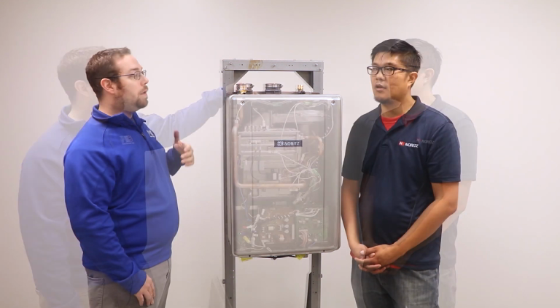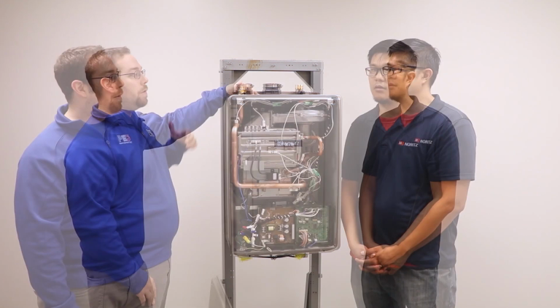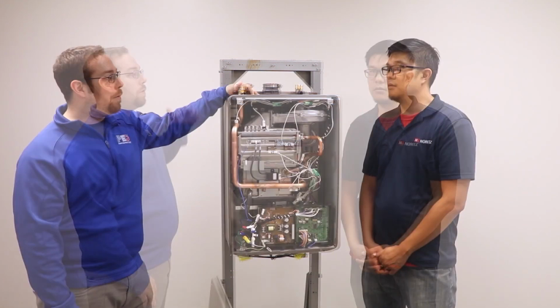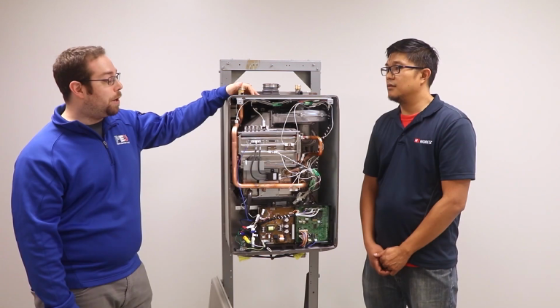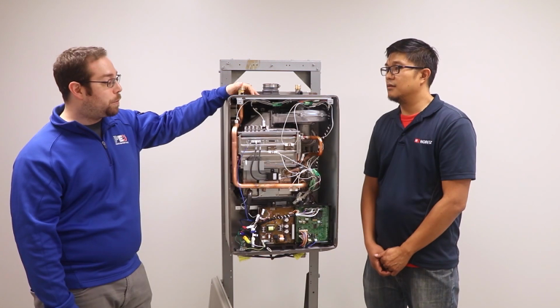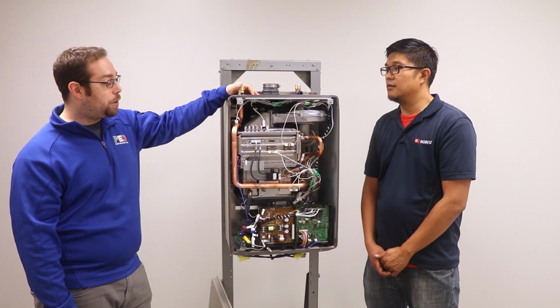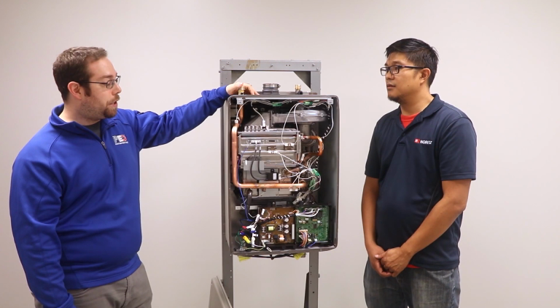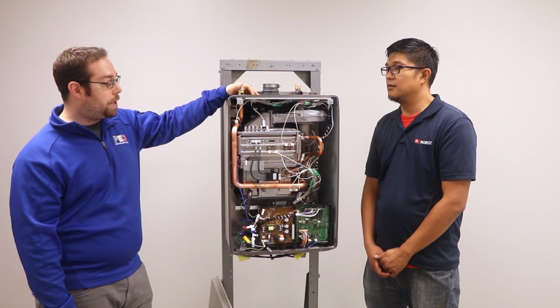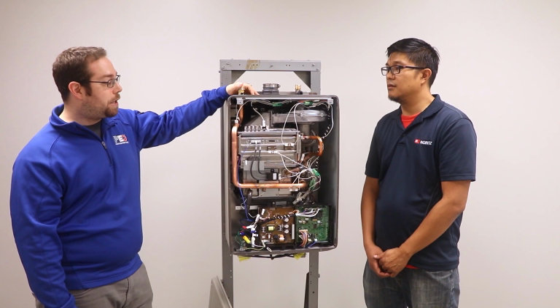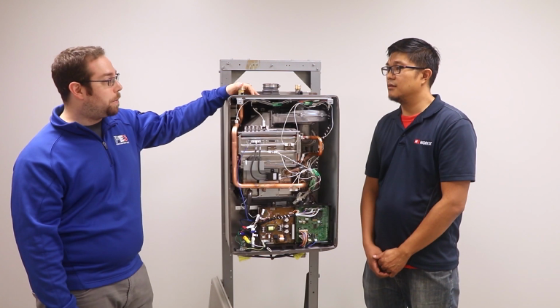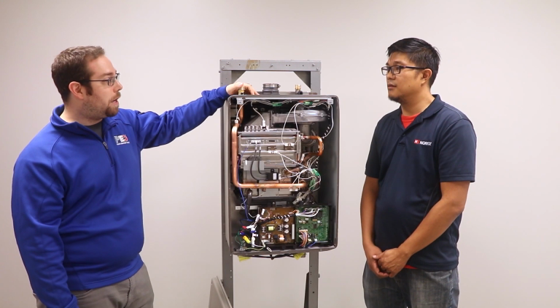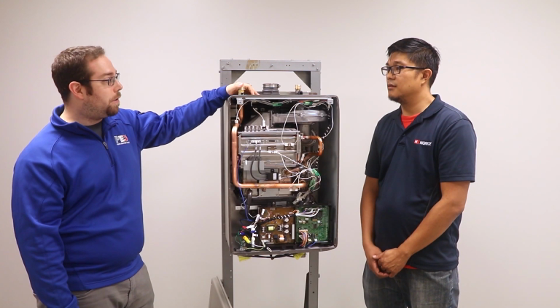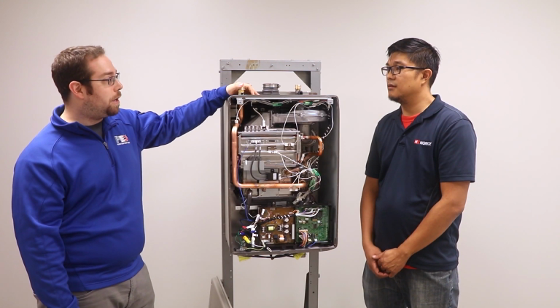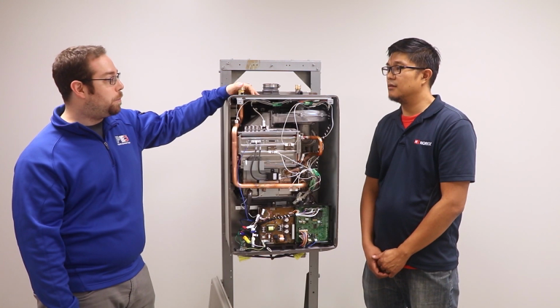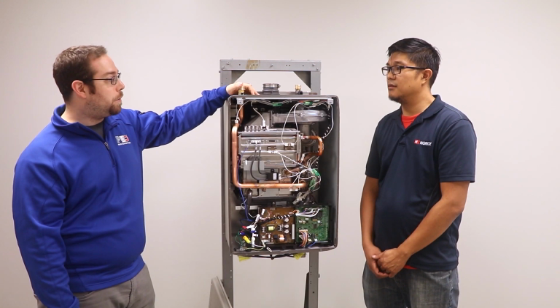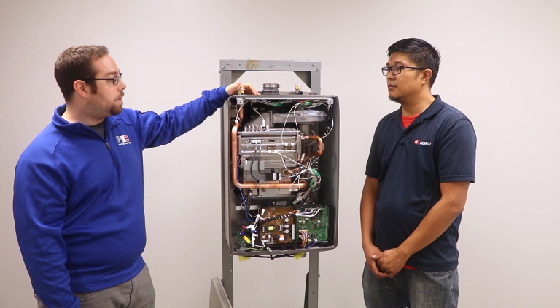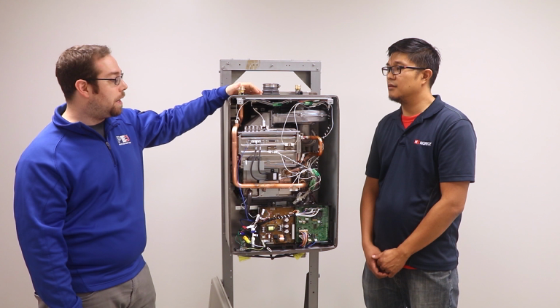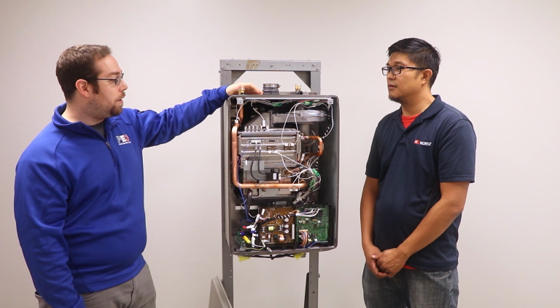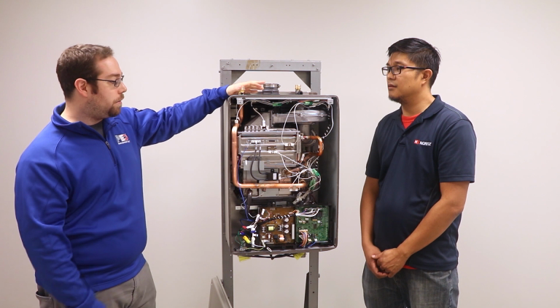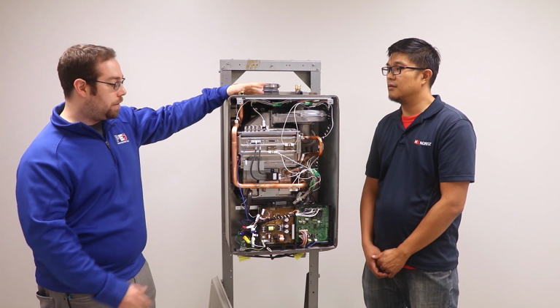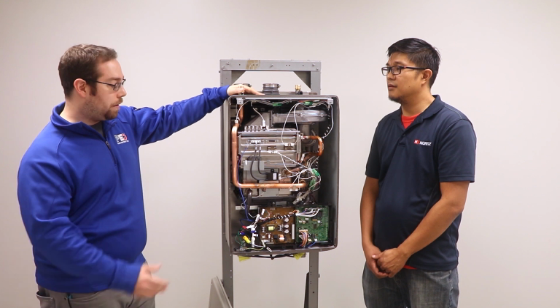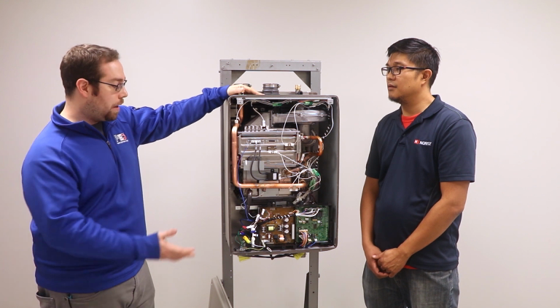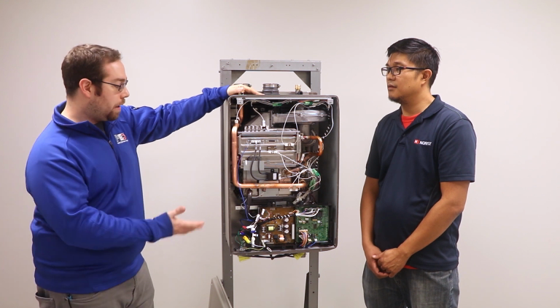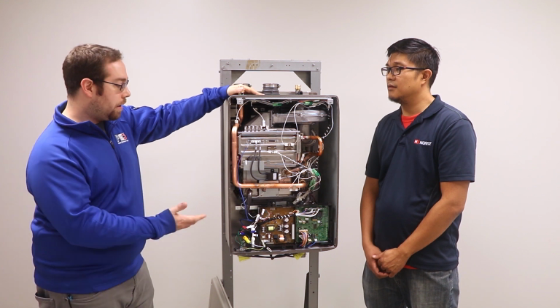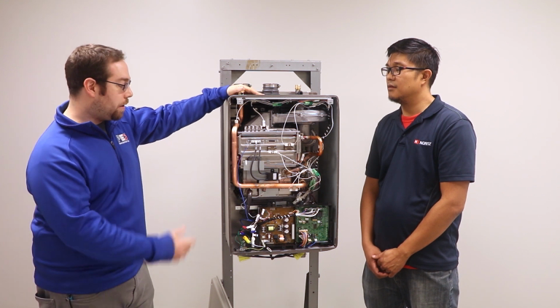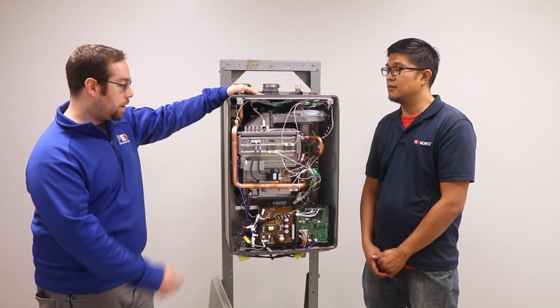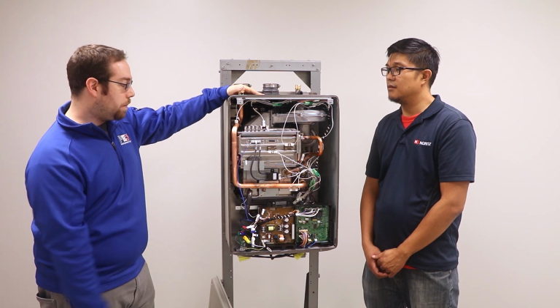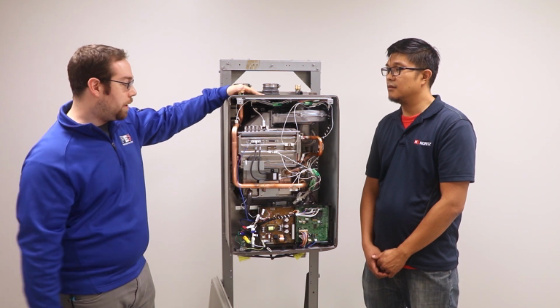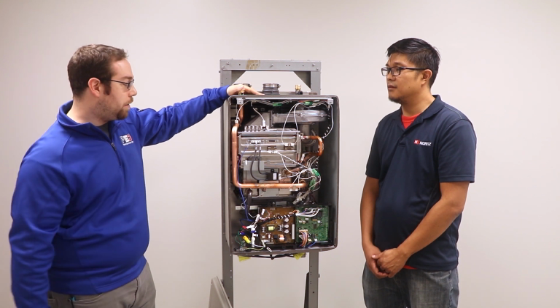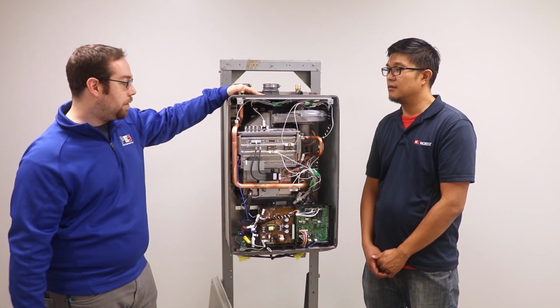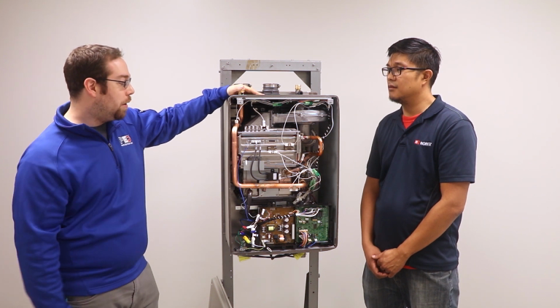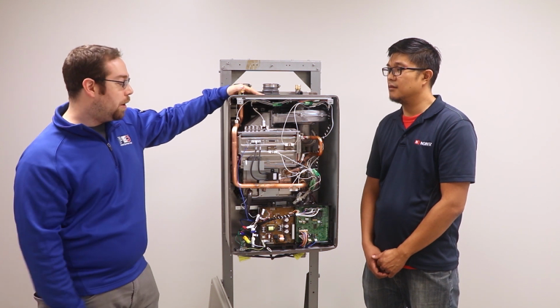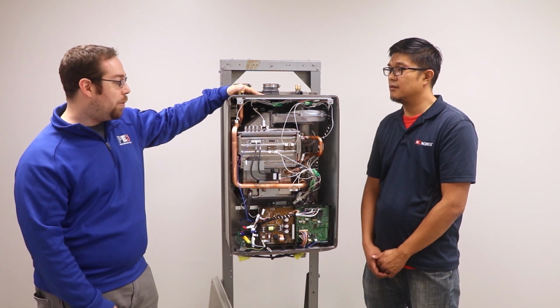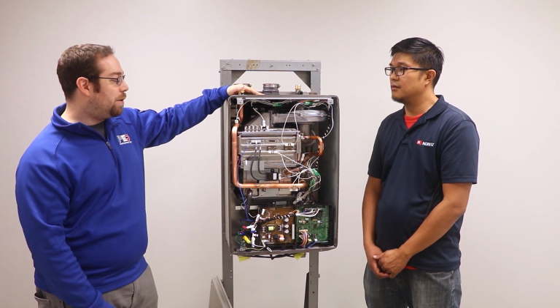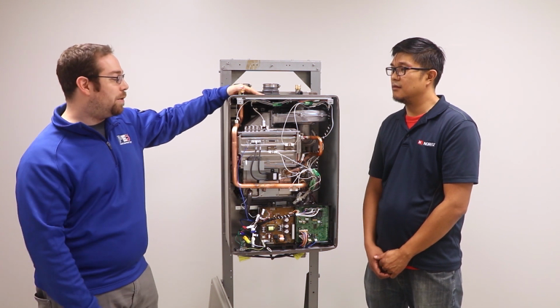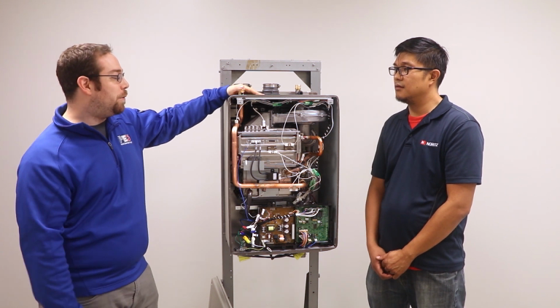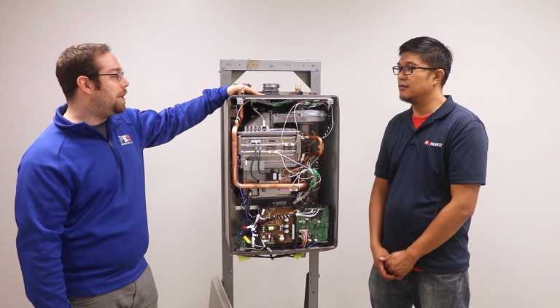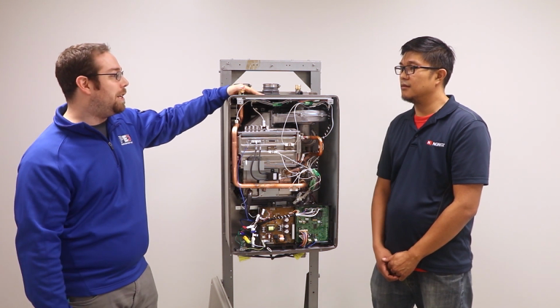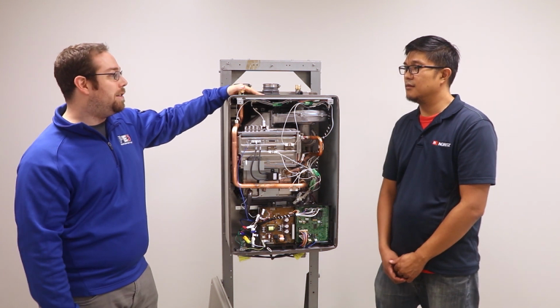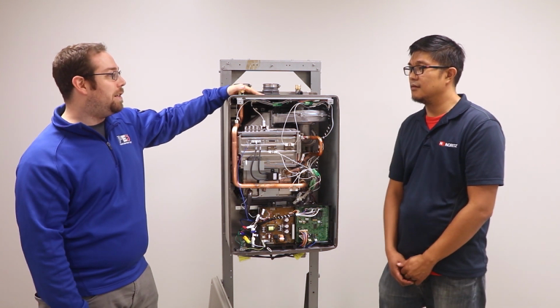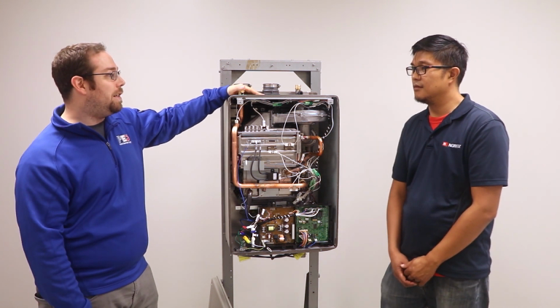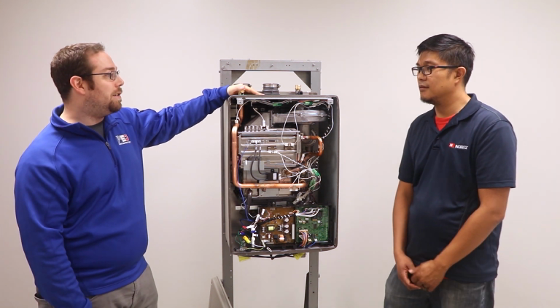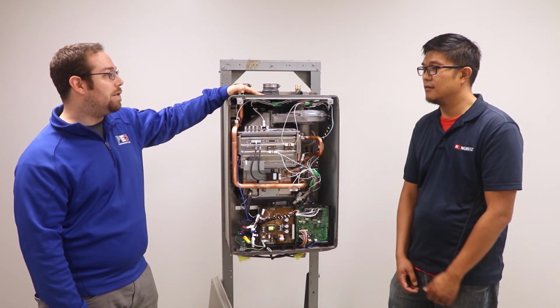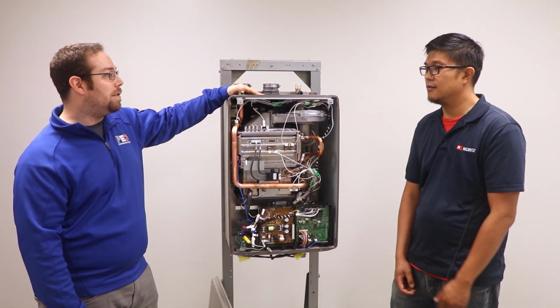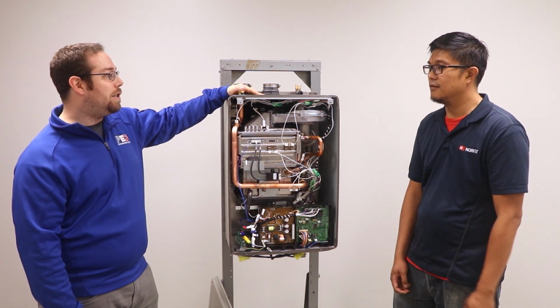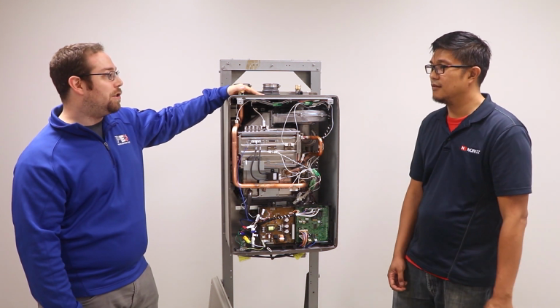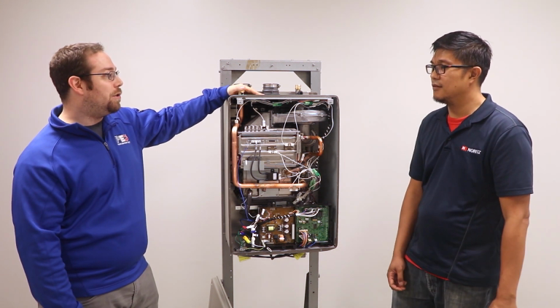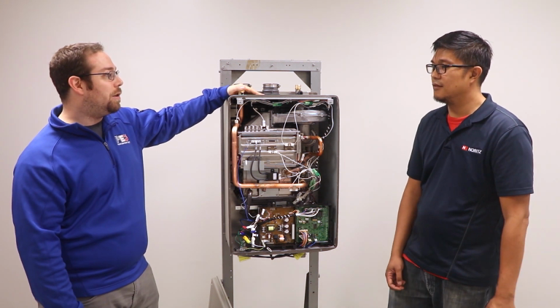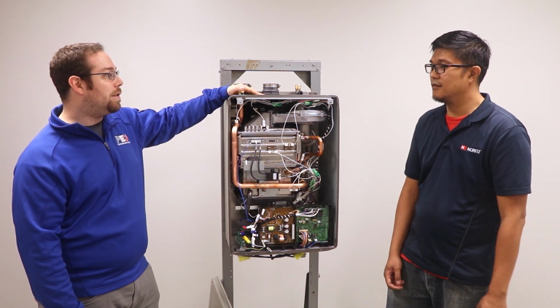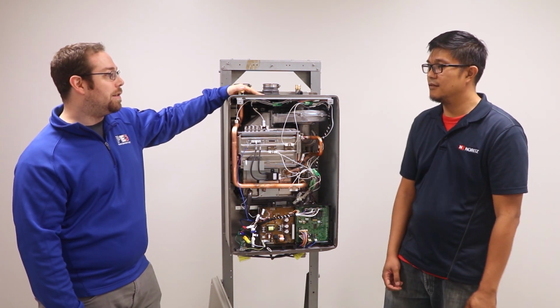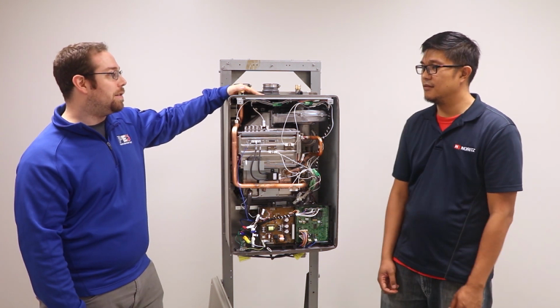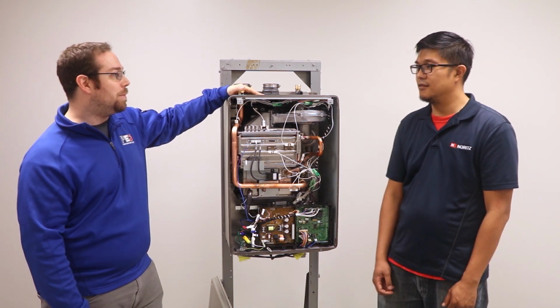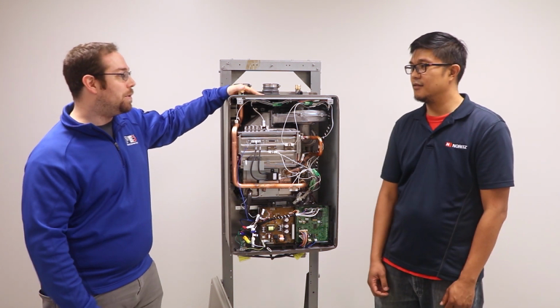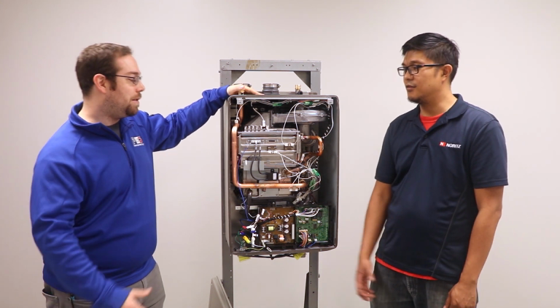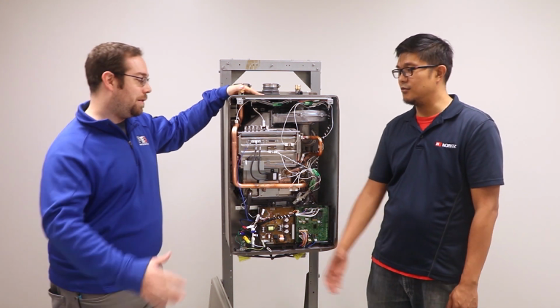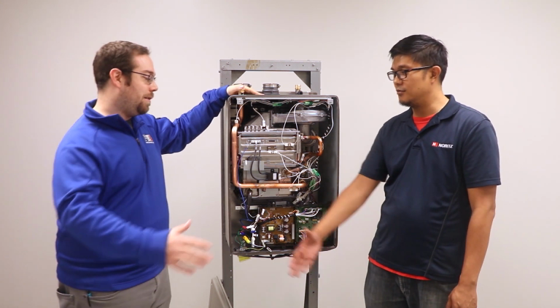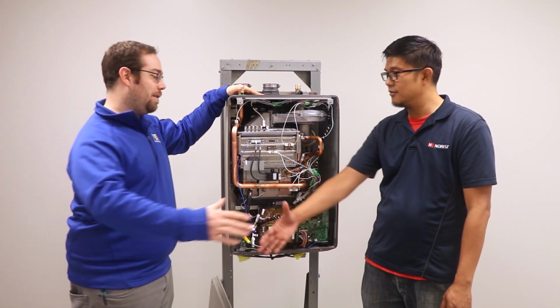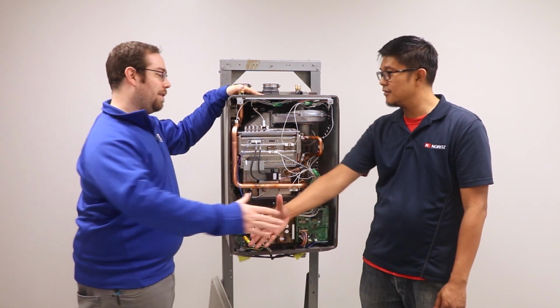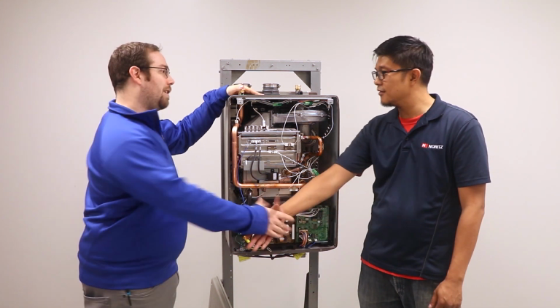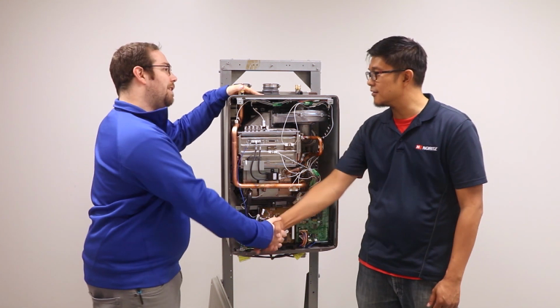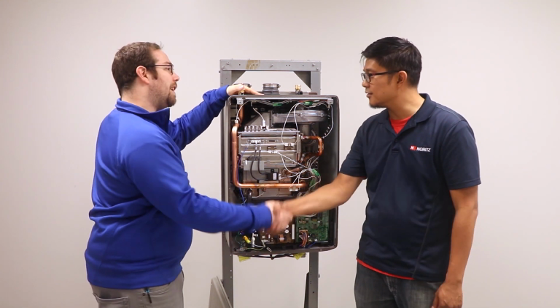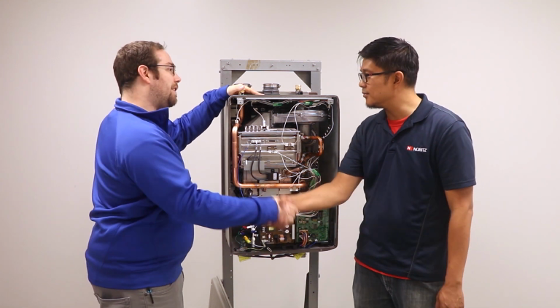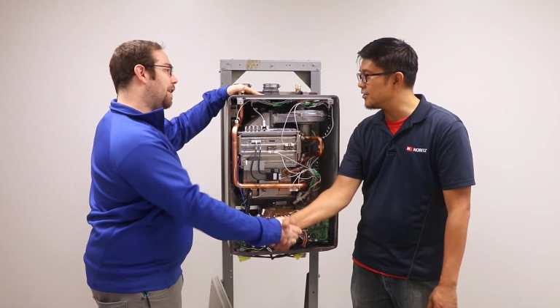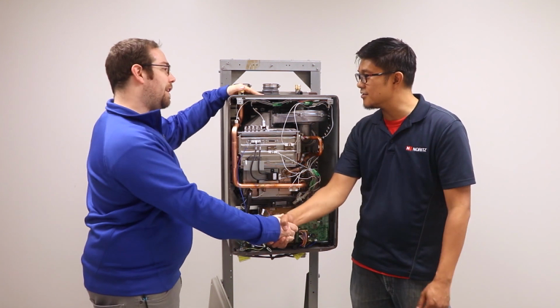I appreciate you coming out and helping us and talking about the easy-installation Noritz systems. Thanks, Eric.